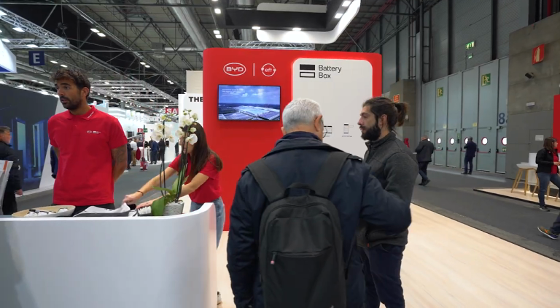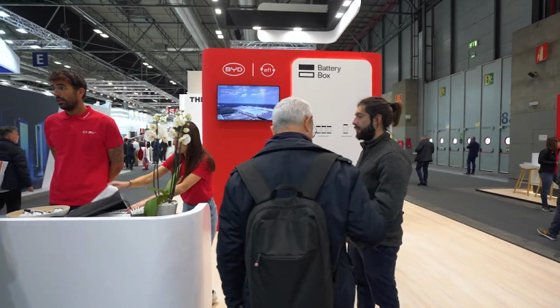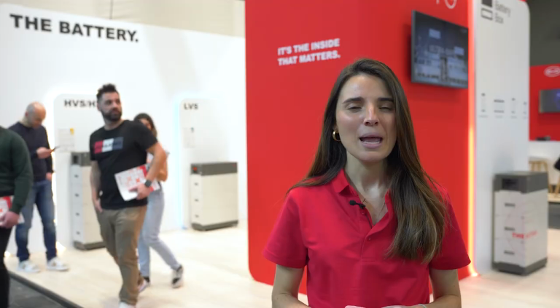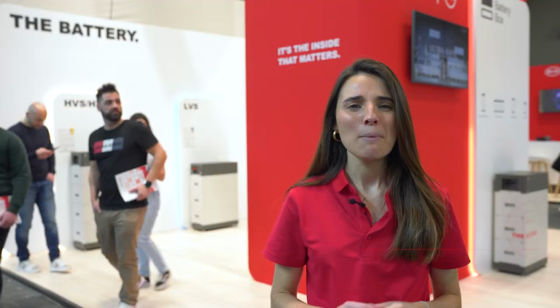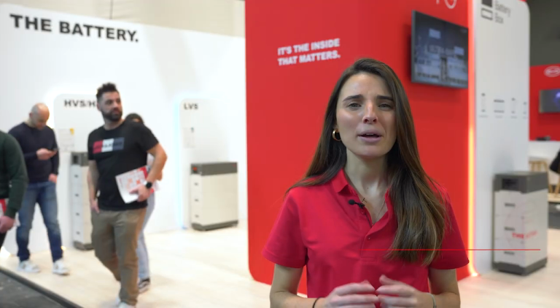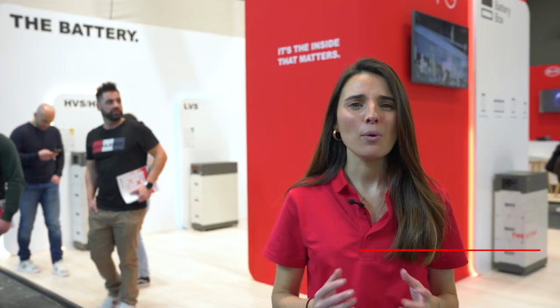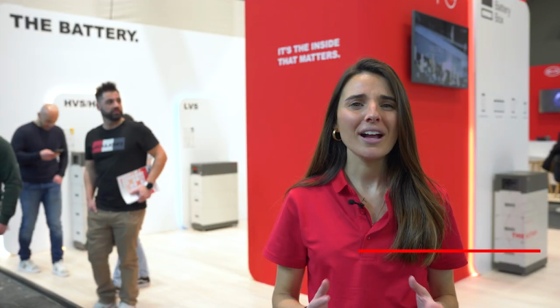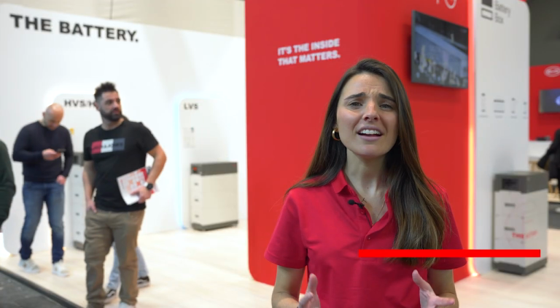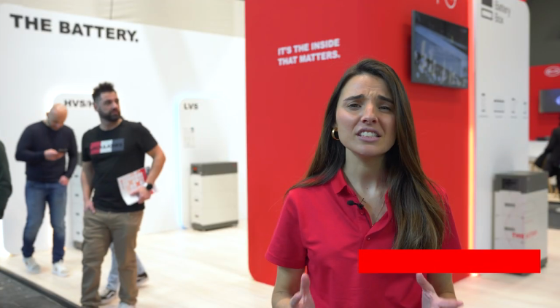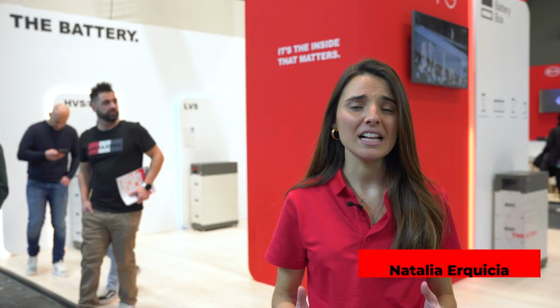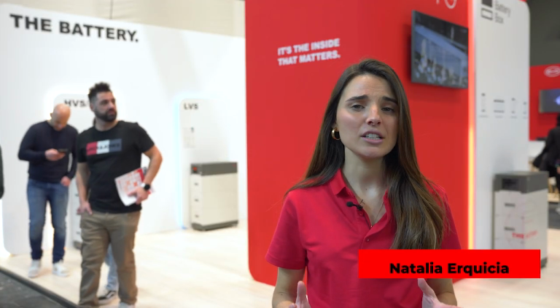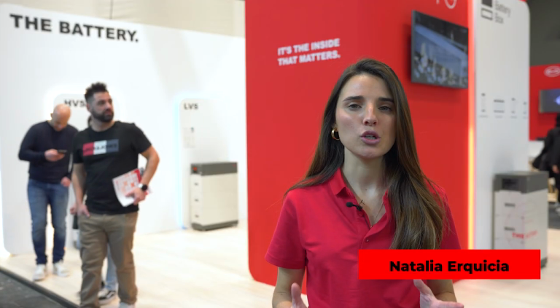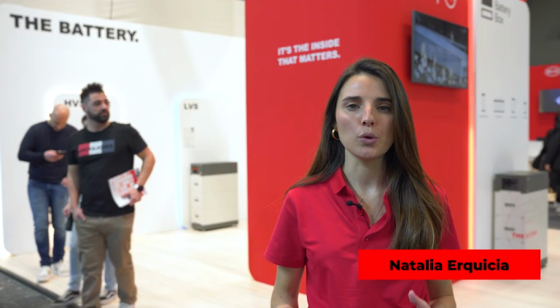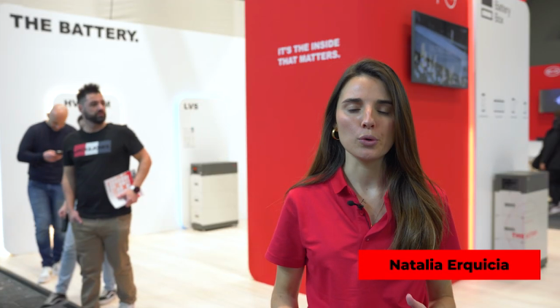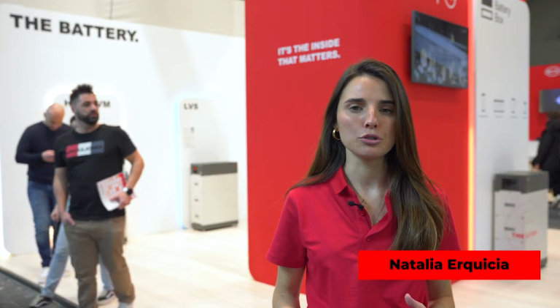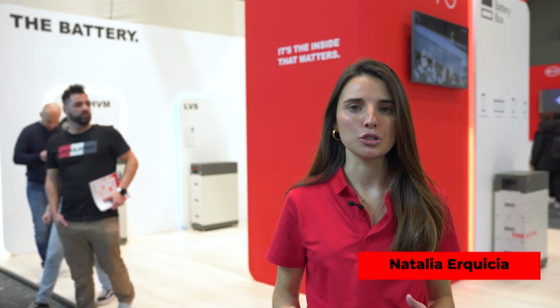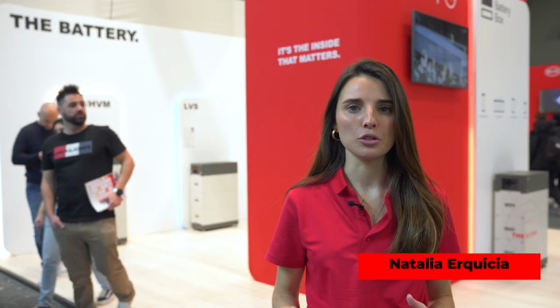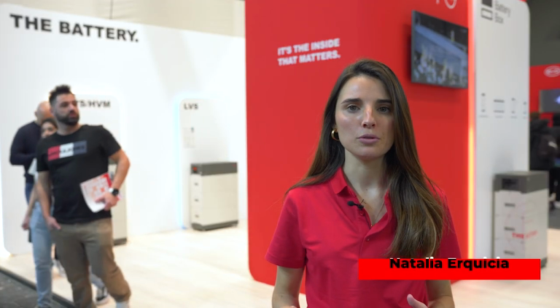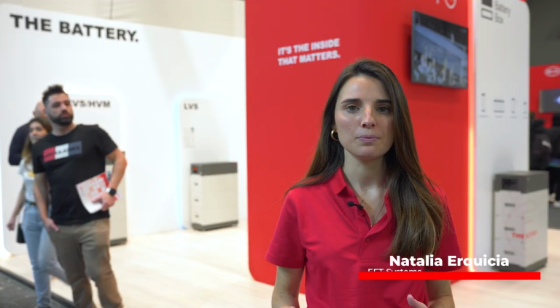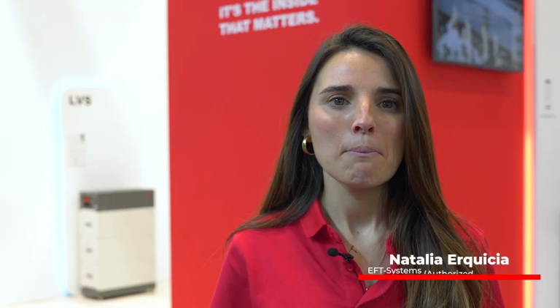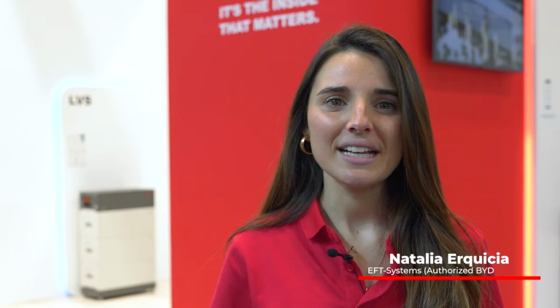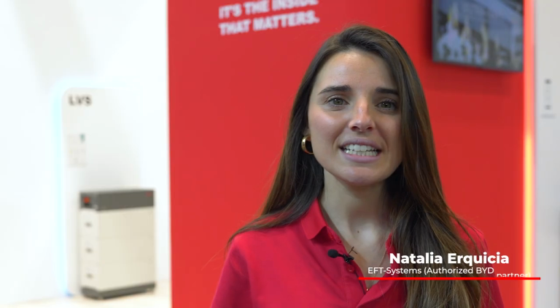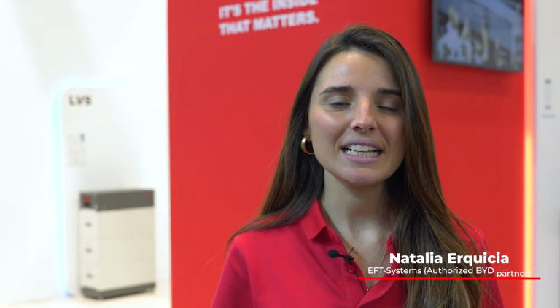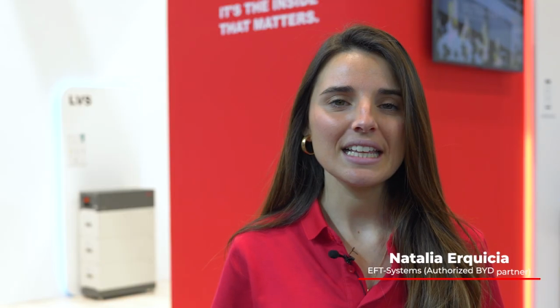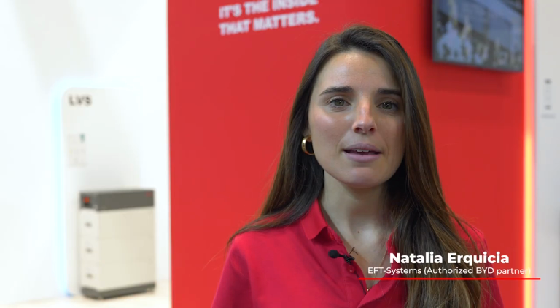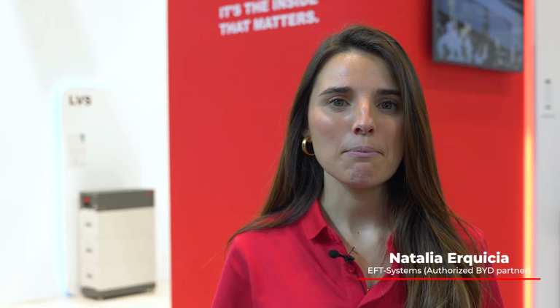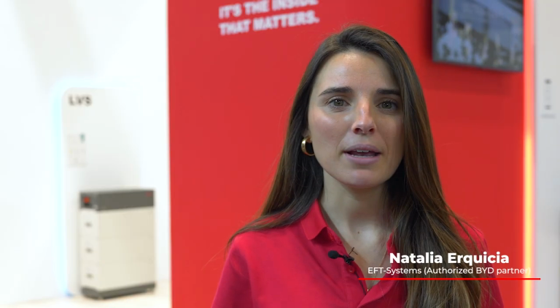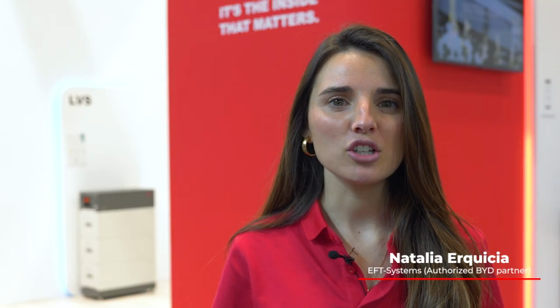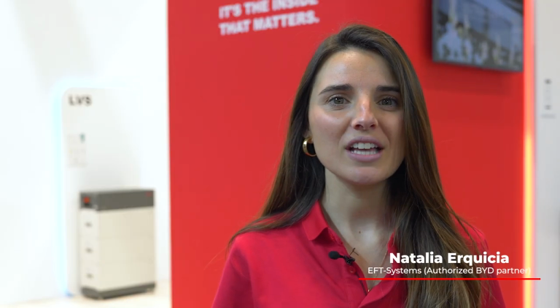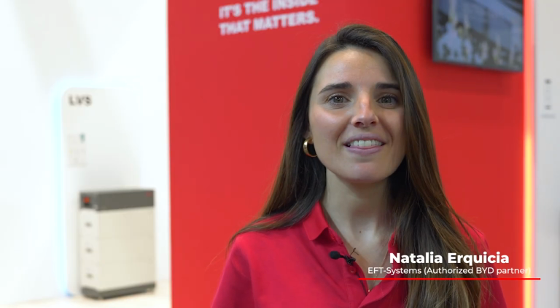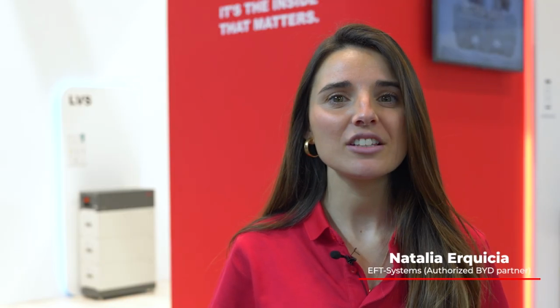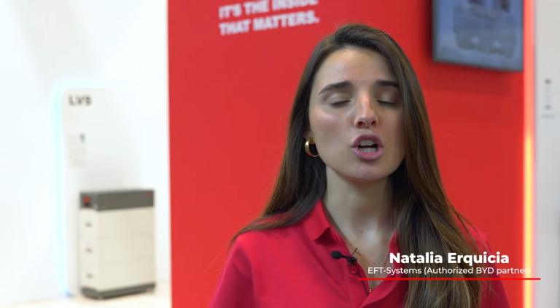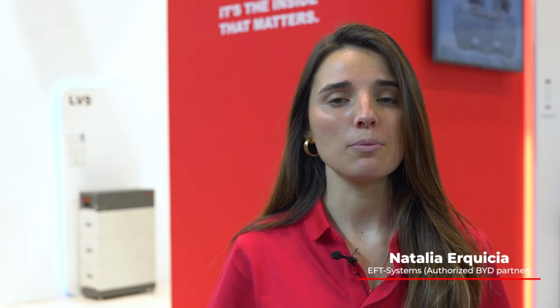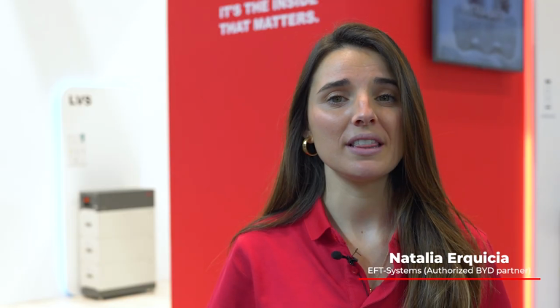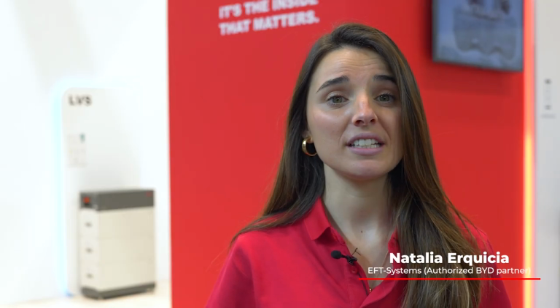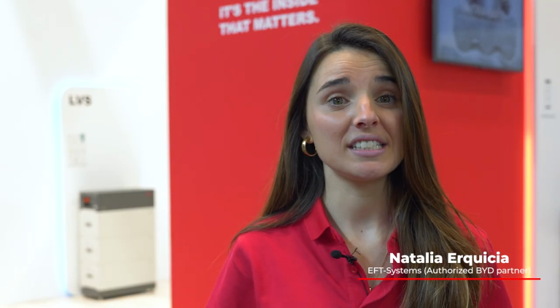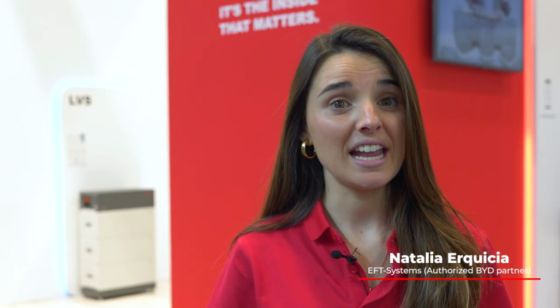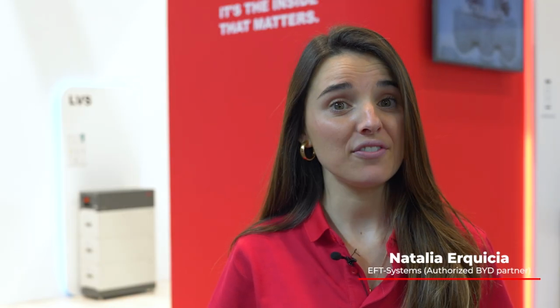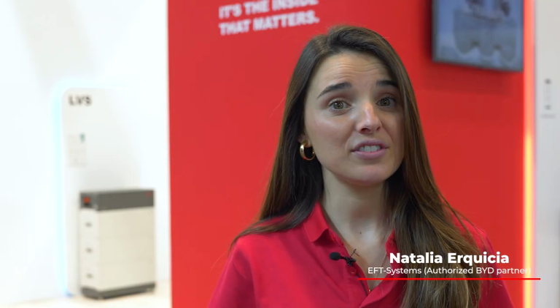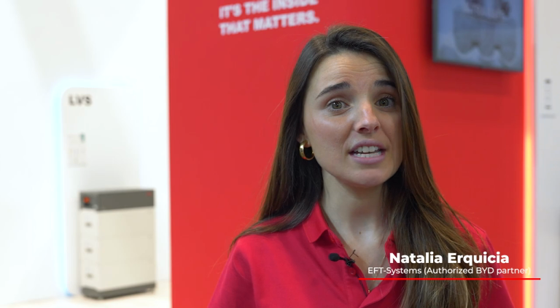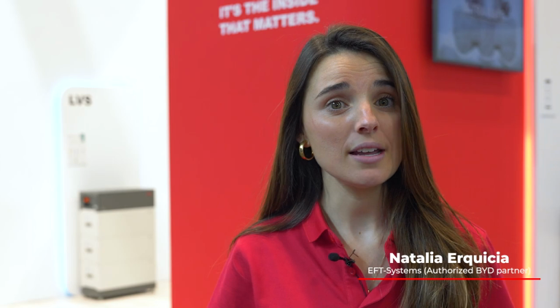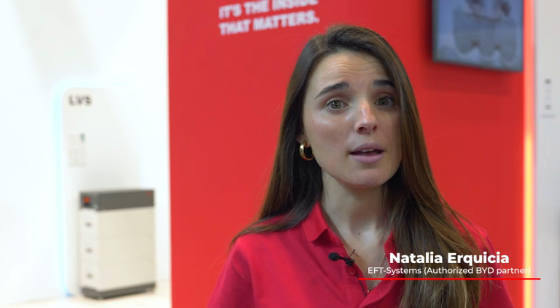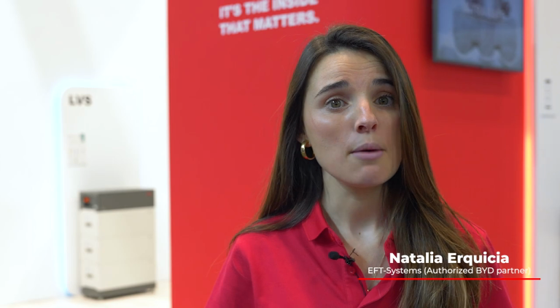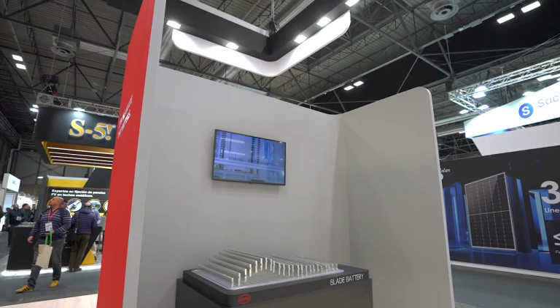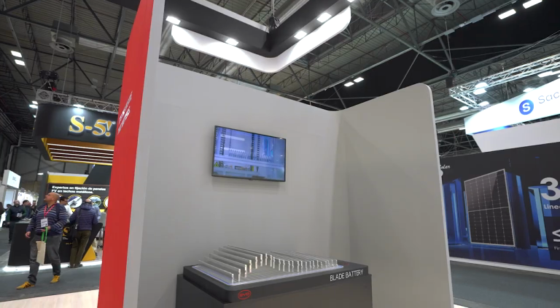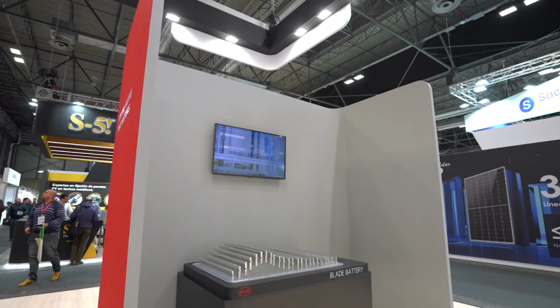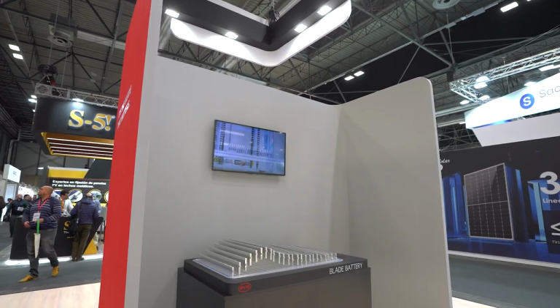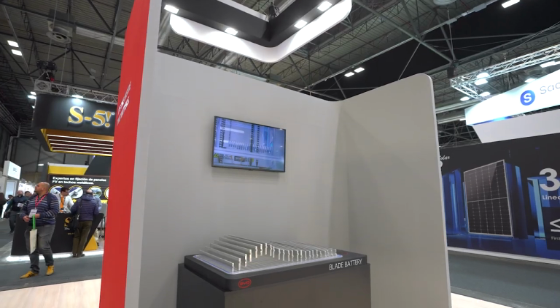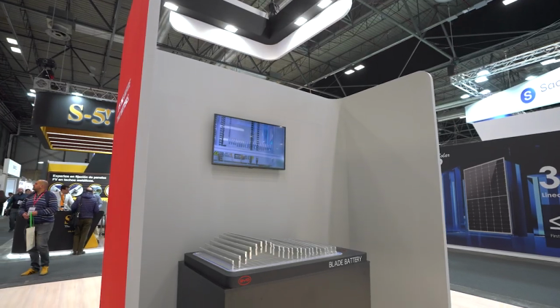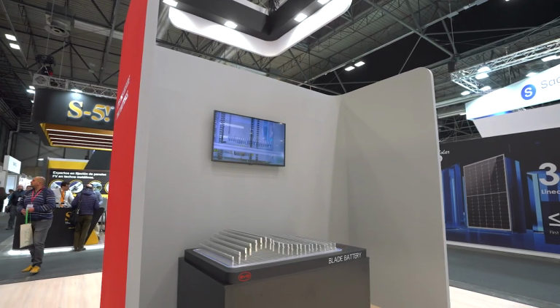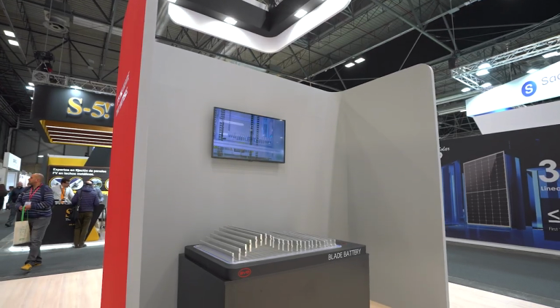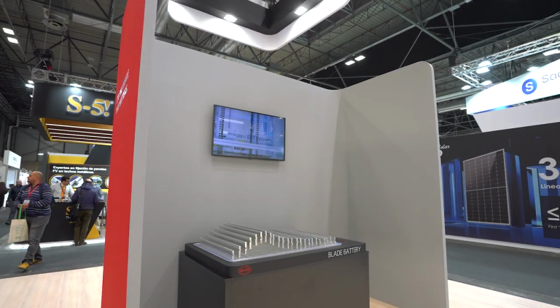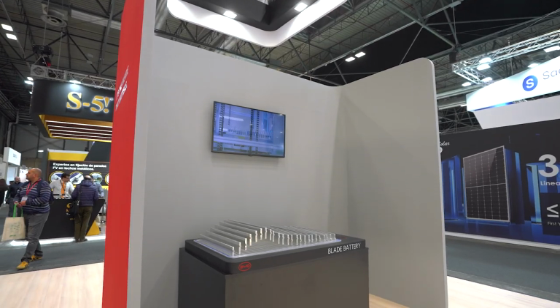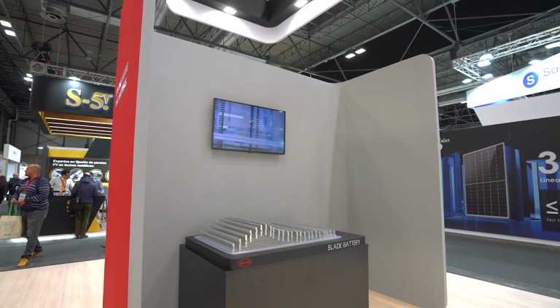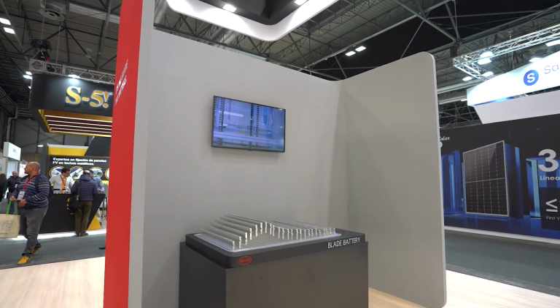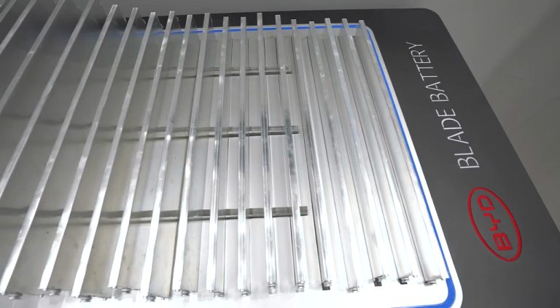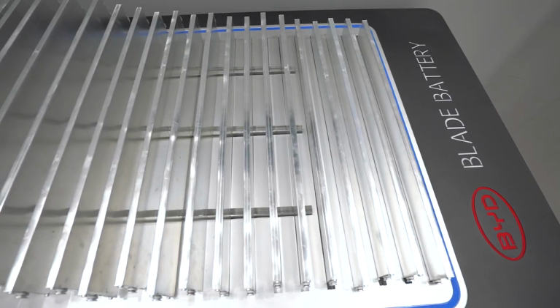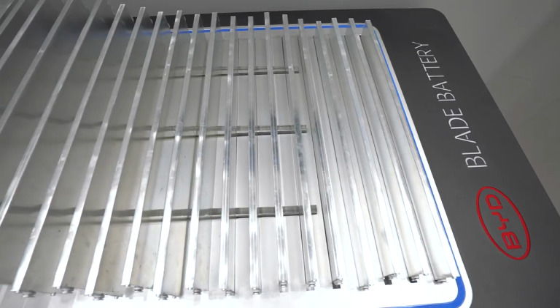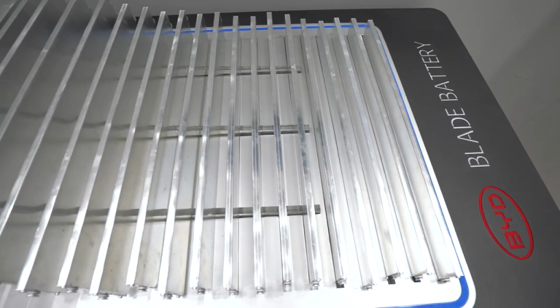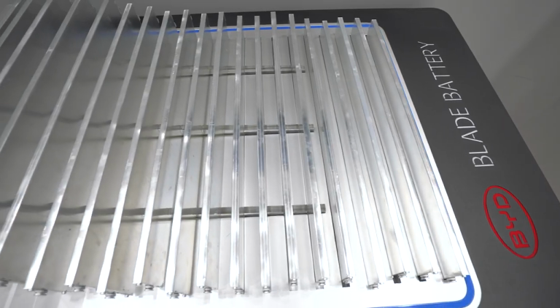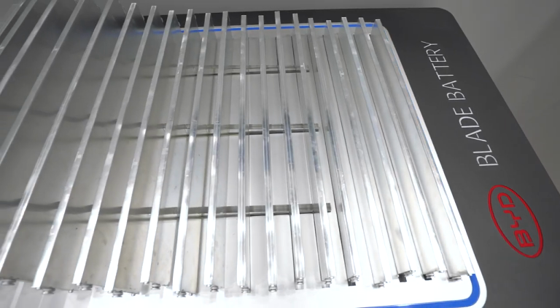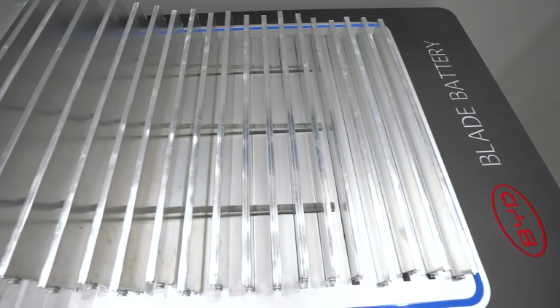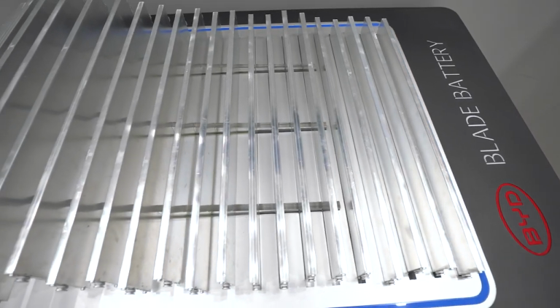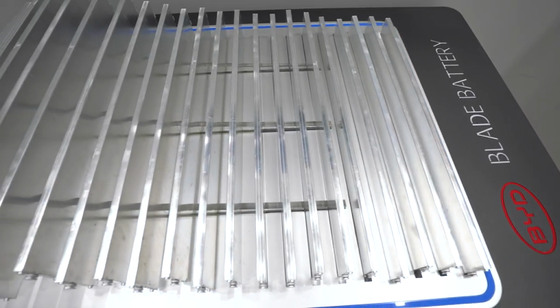But why are cells so crucial? Basically, because they determine the safety, performance, and lifetime of the battery.